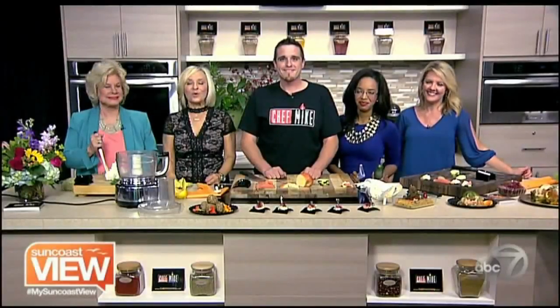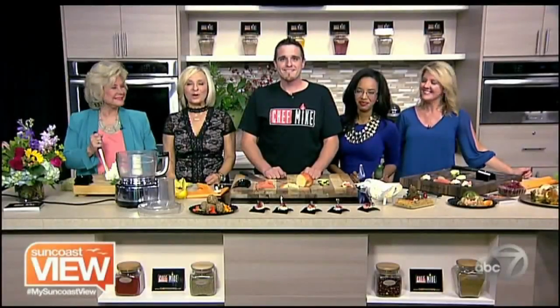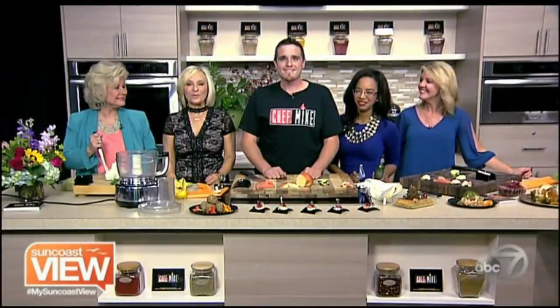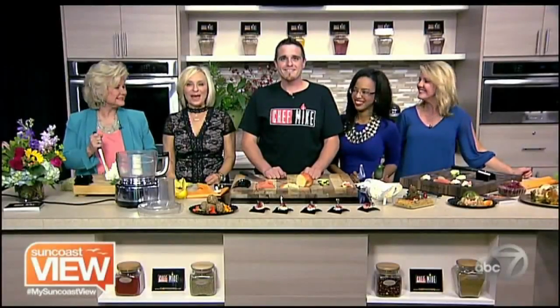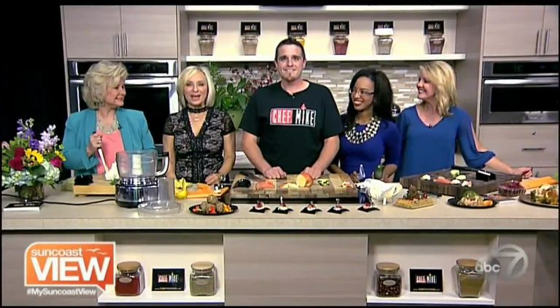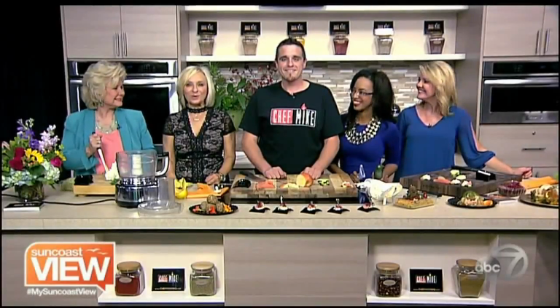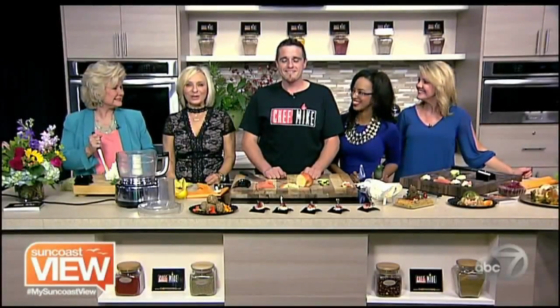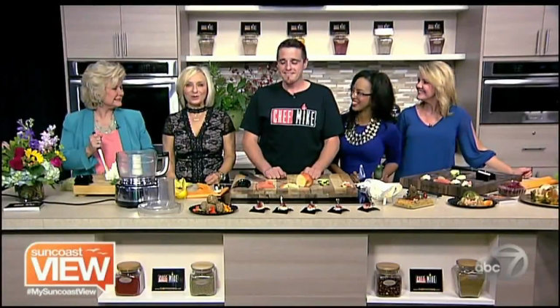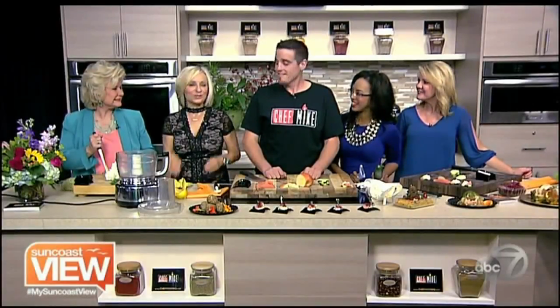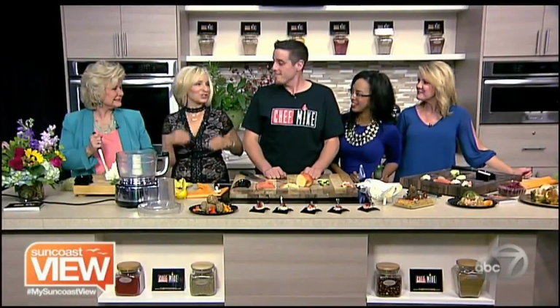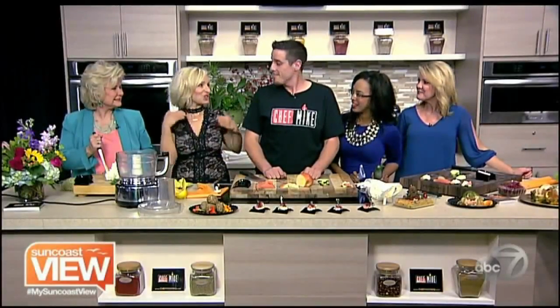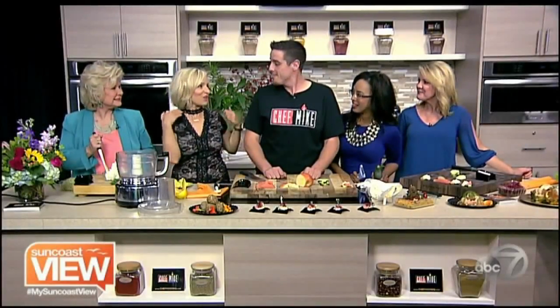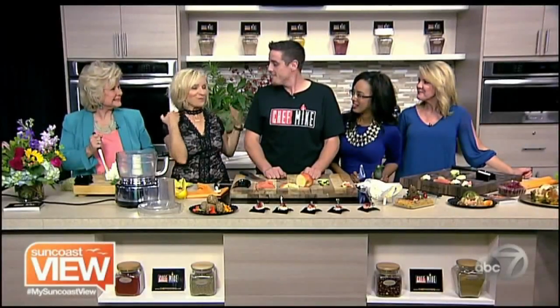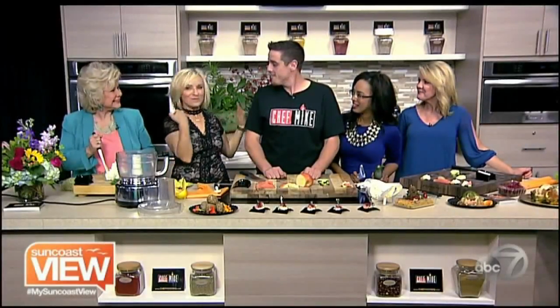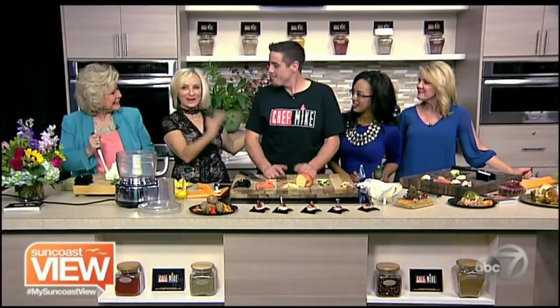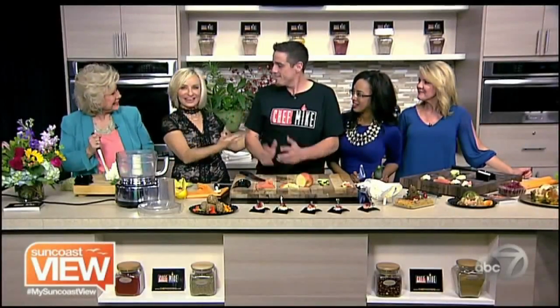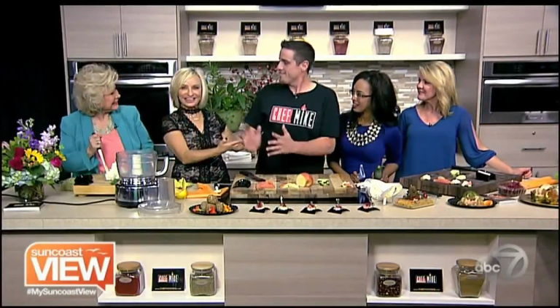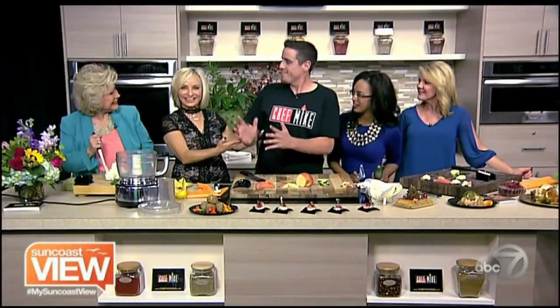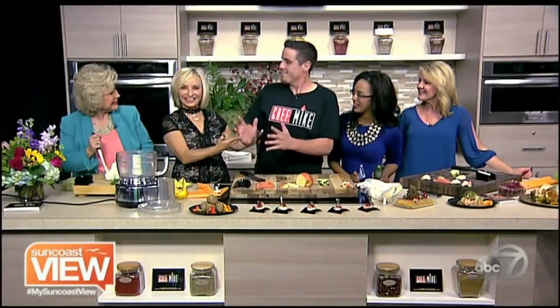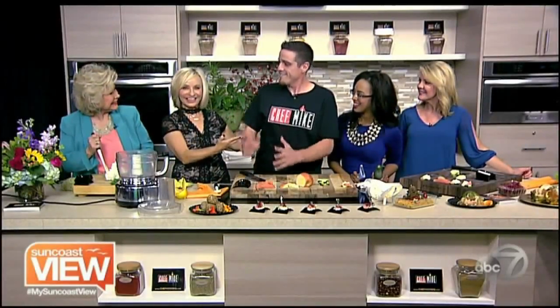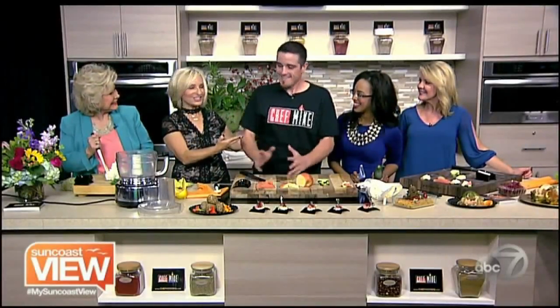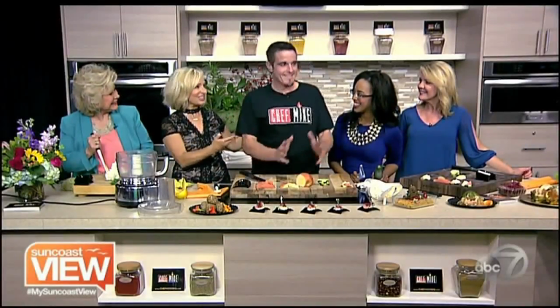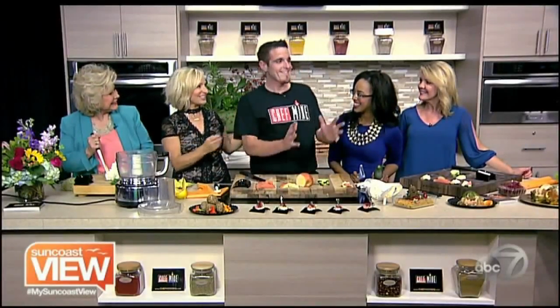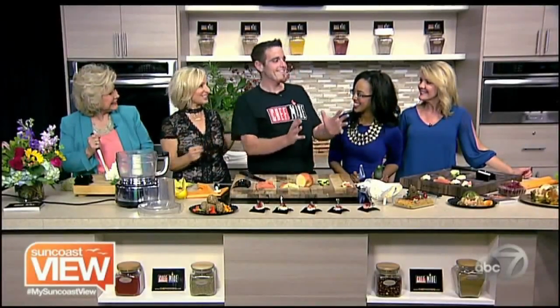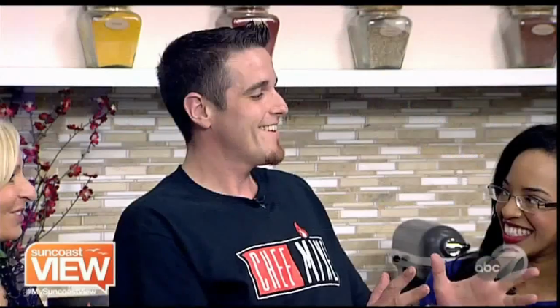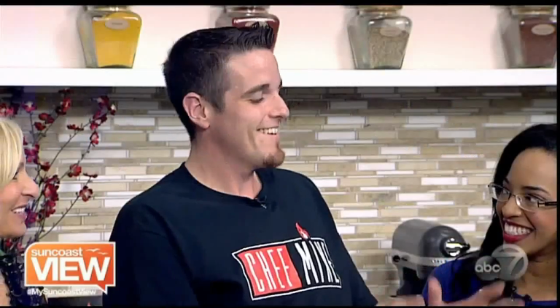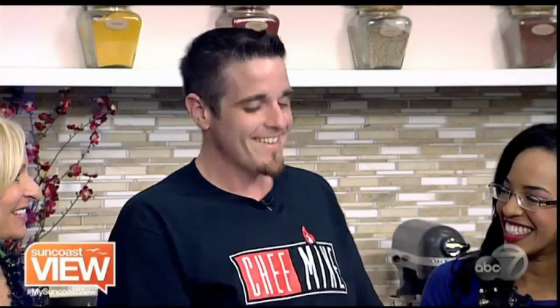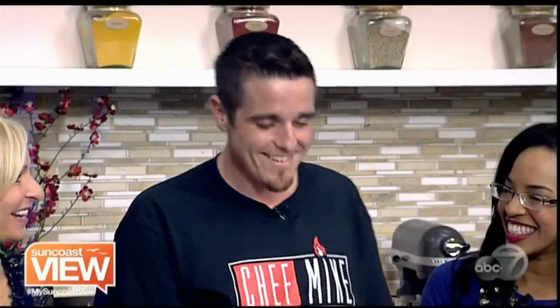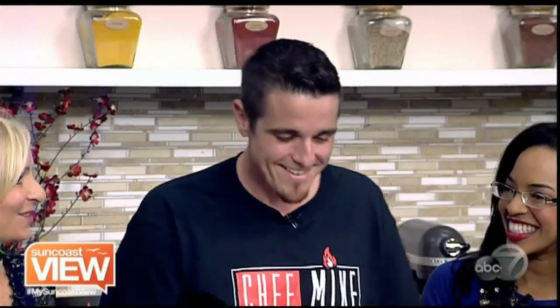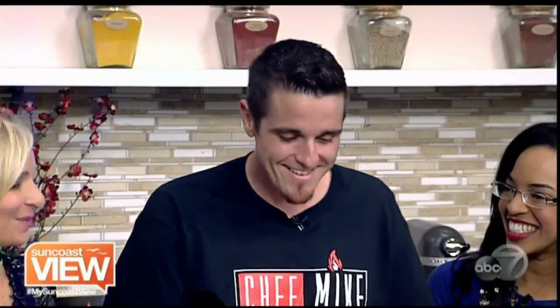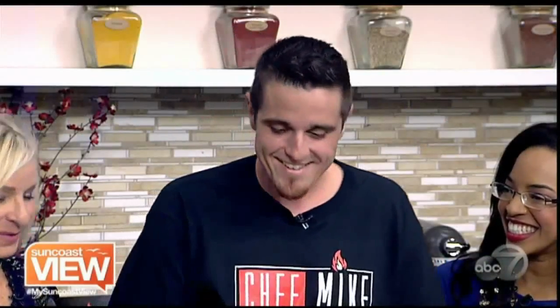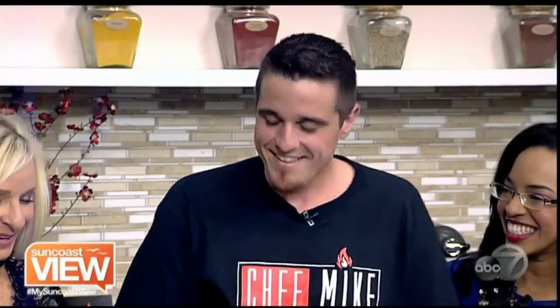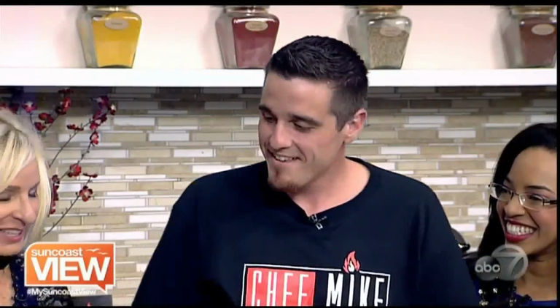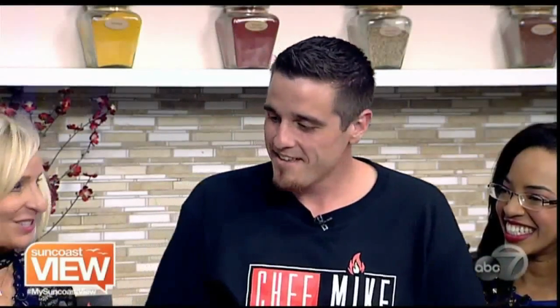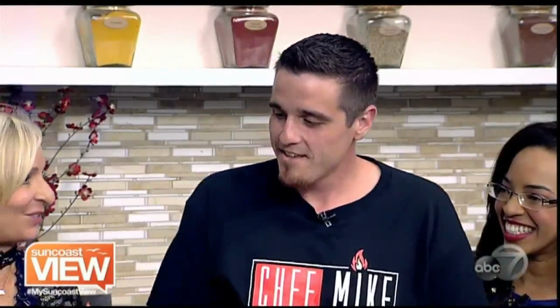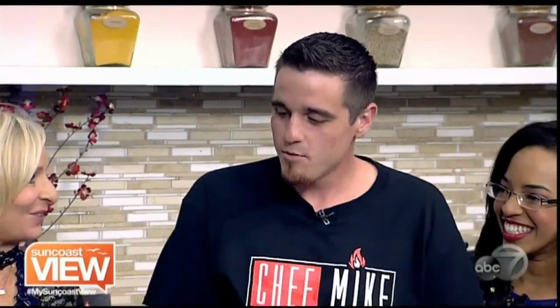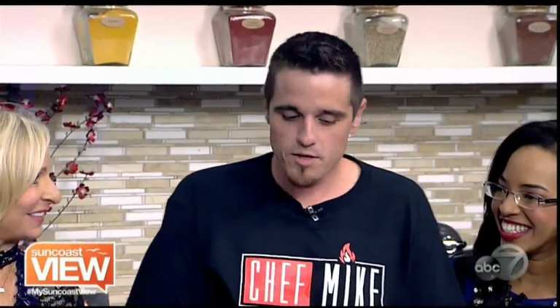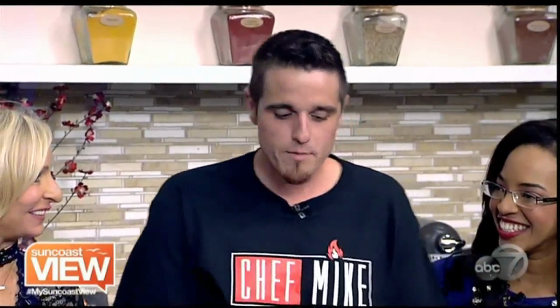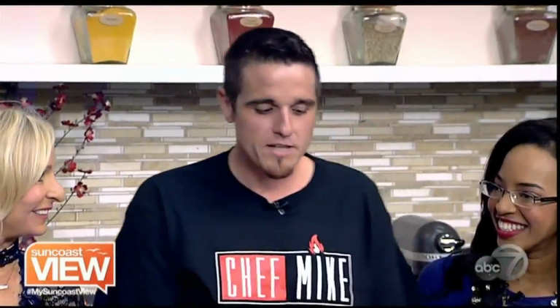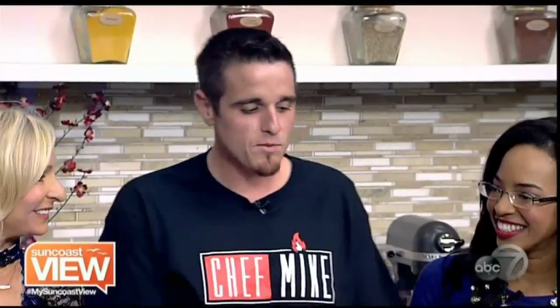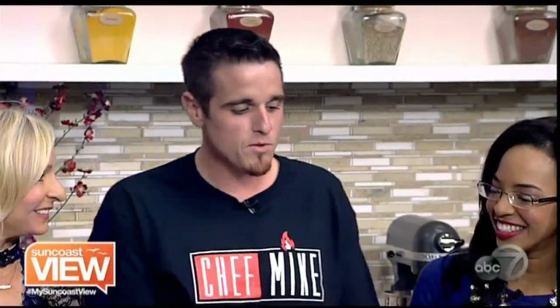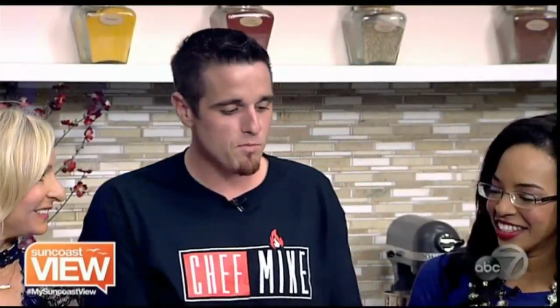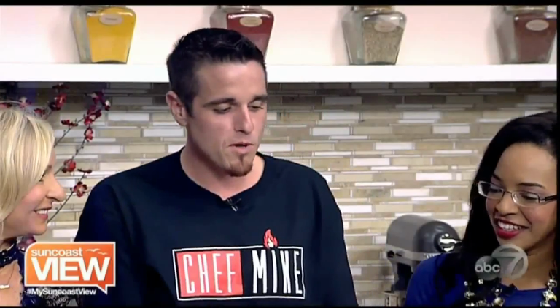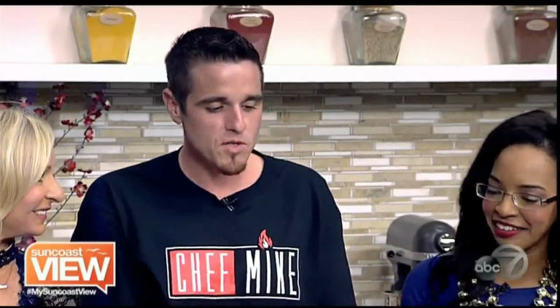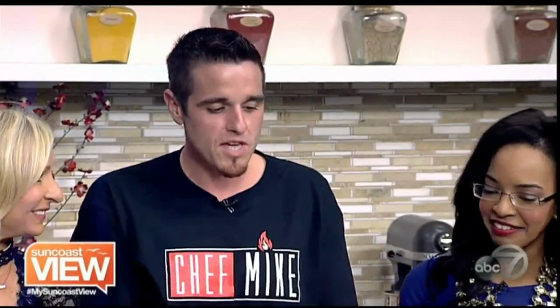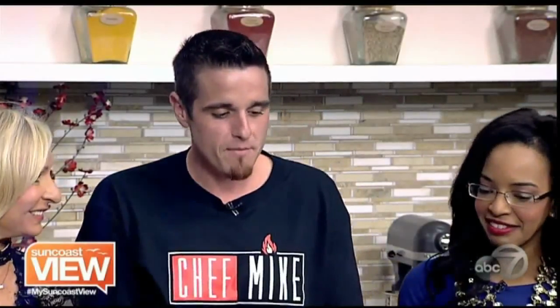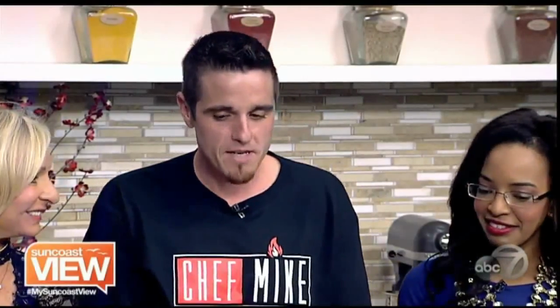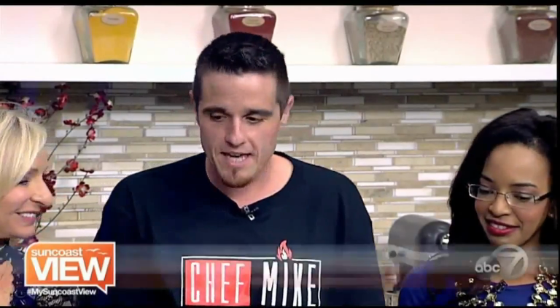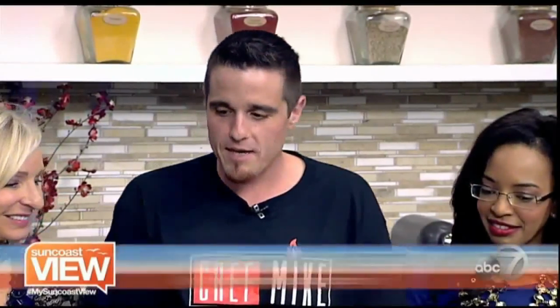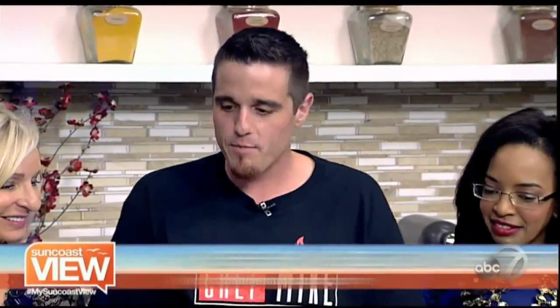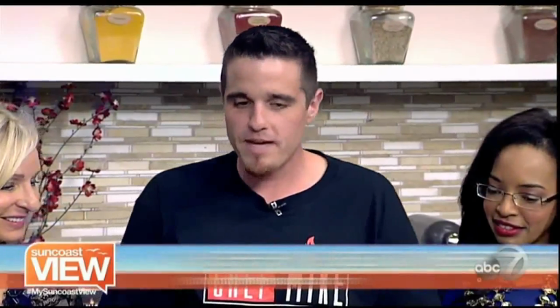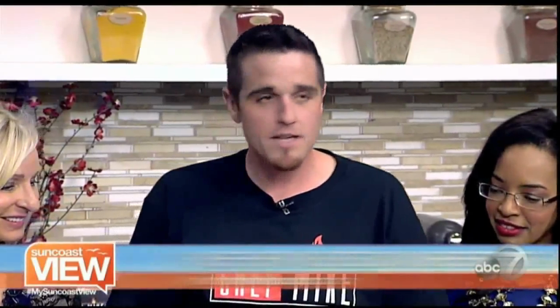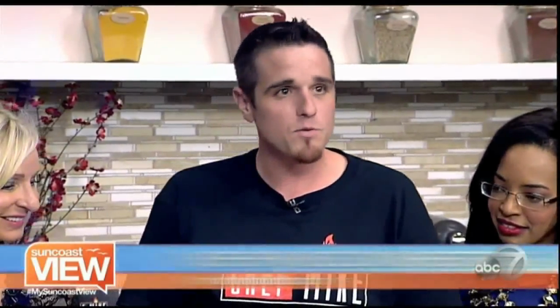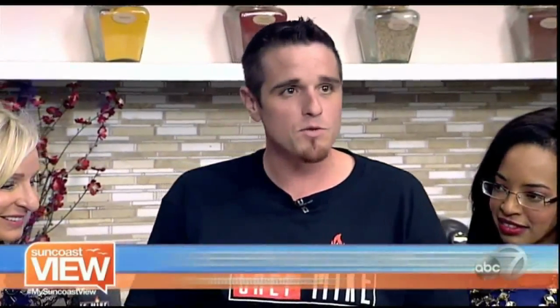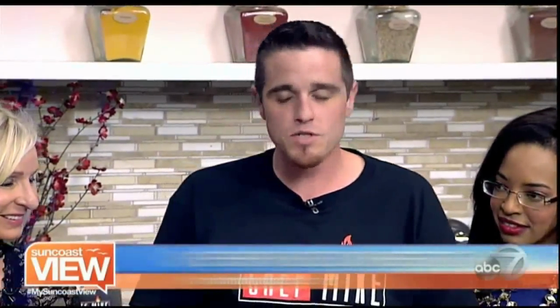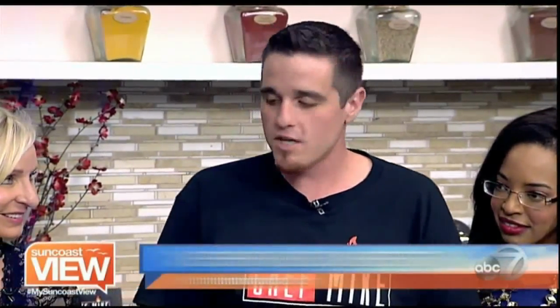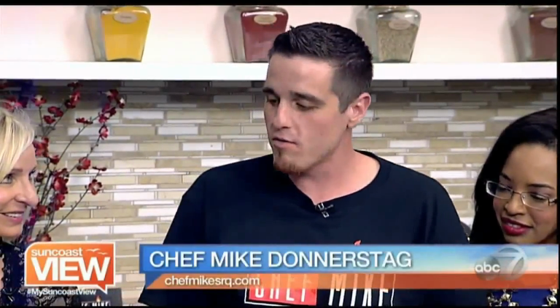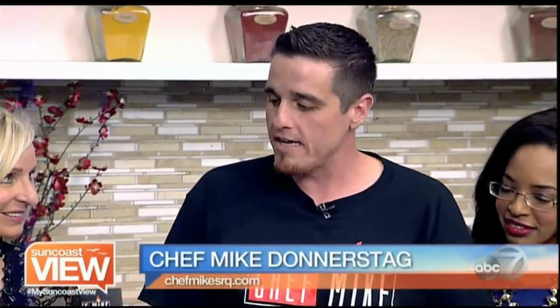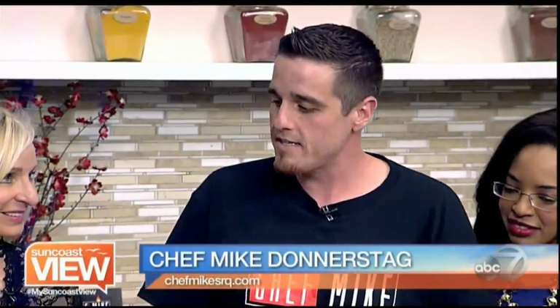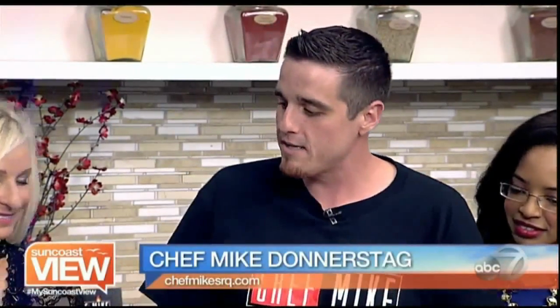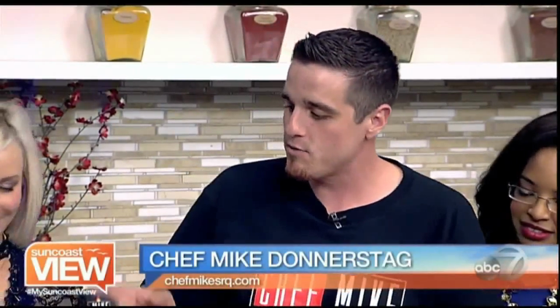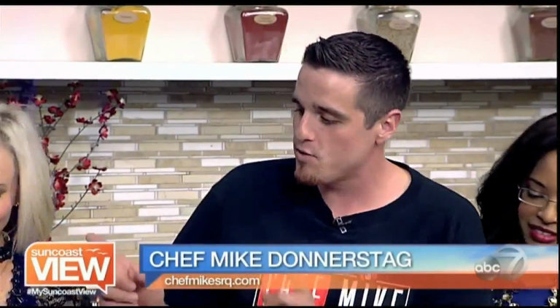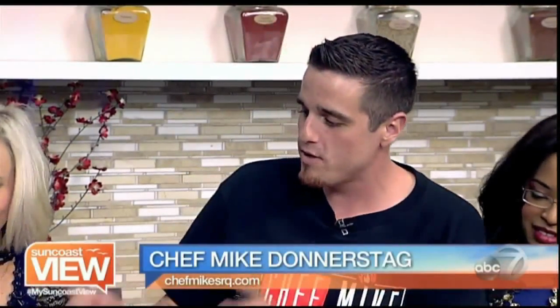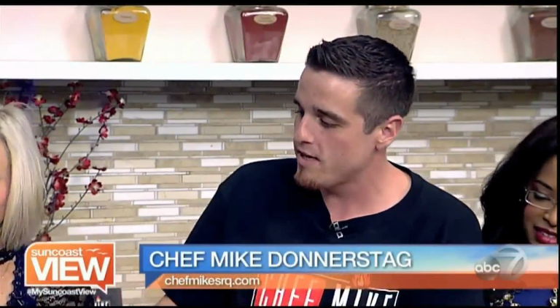Welcome back. We're here with Chef Mike in the kitchen — so excited. What are we going to do? We're going to make some smoked salmon canapés. We'll just get right down to it.